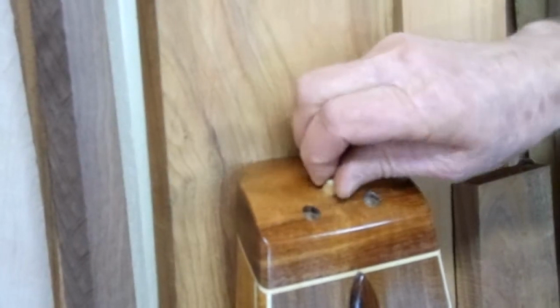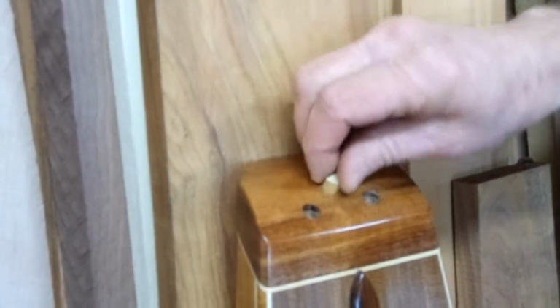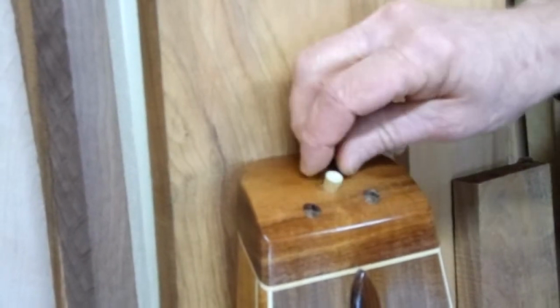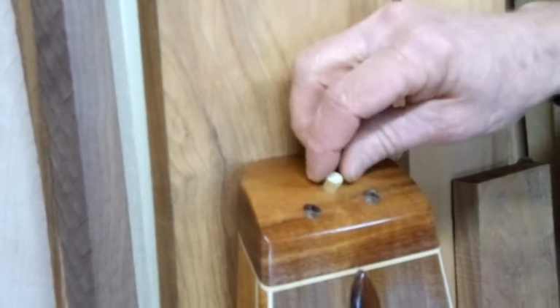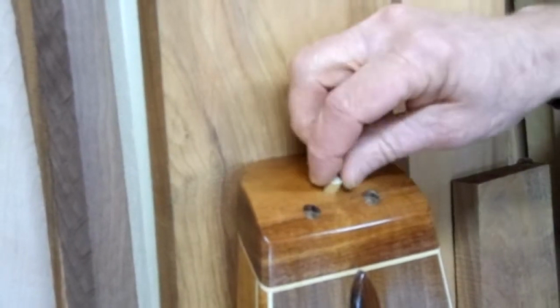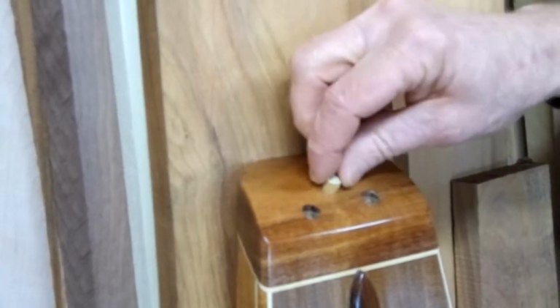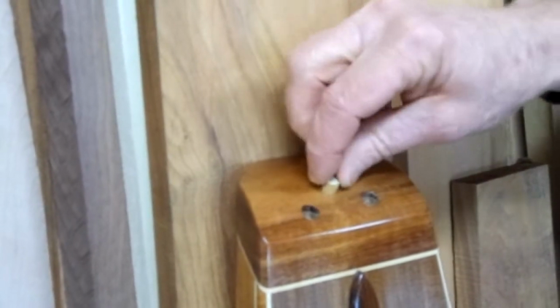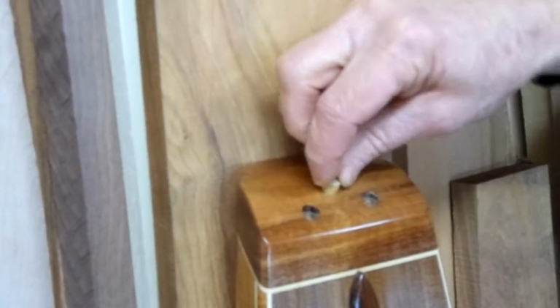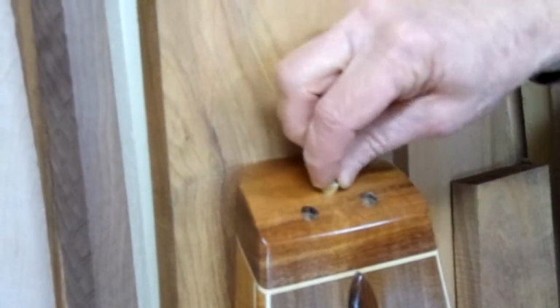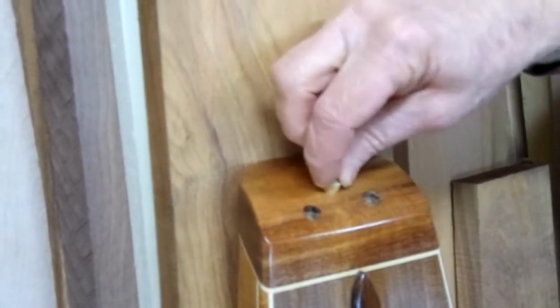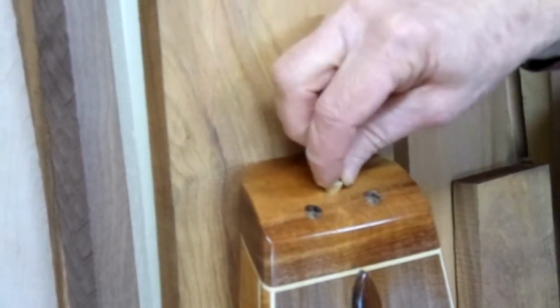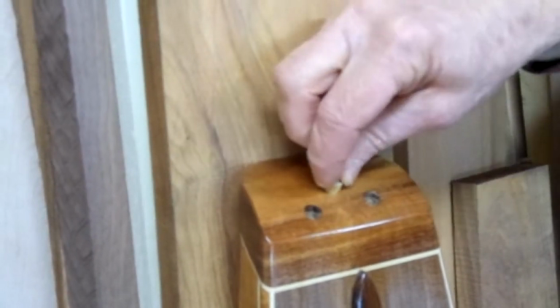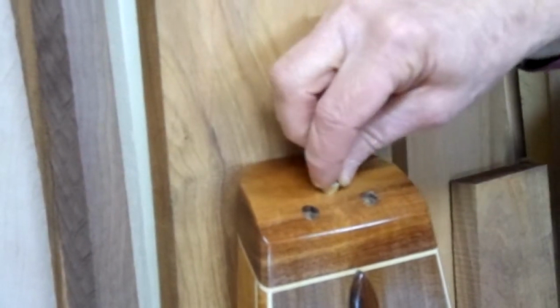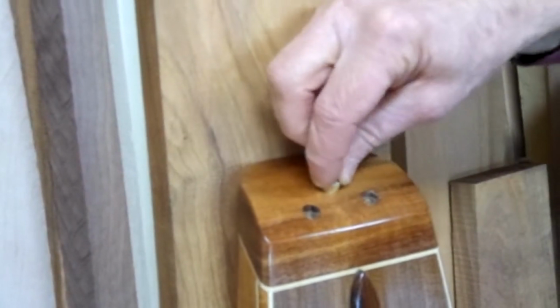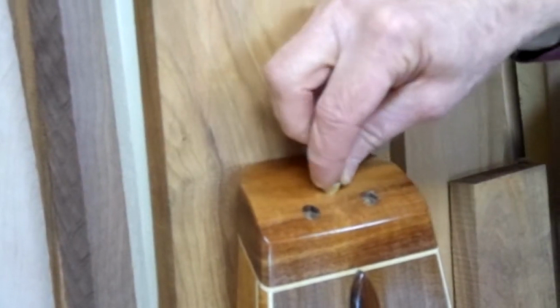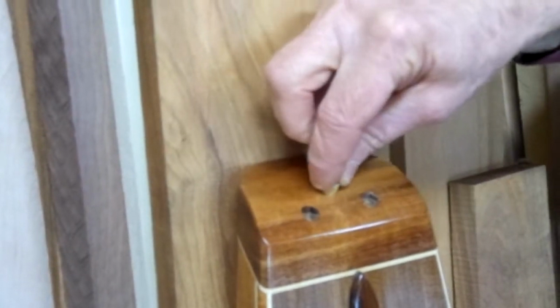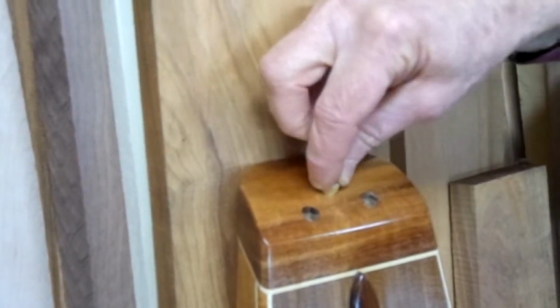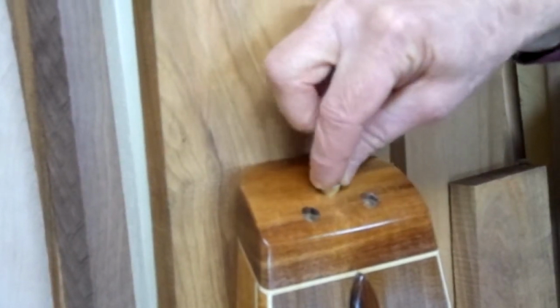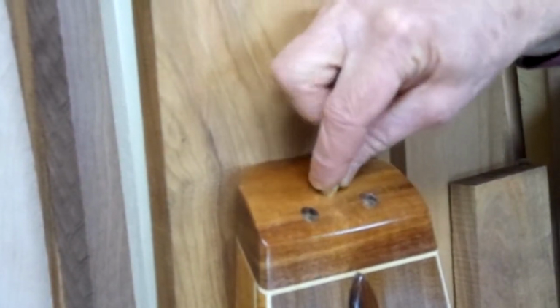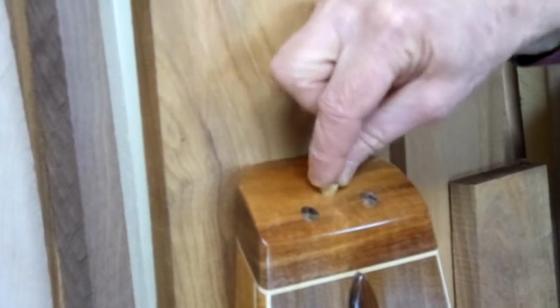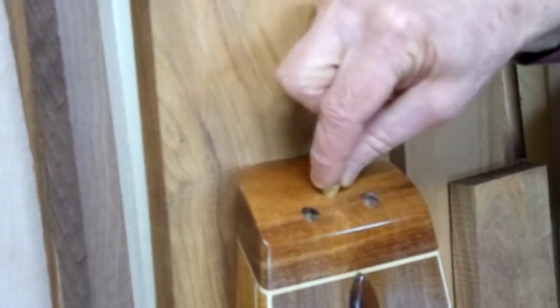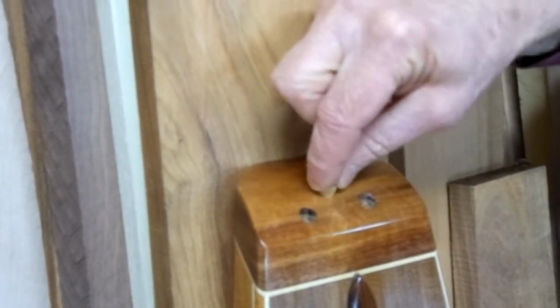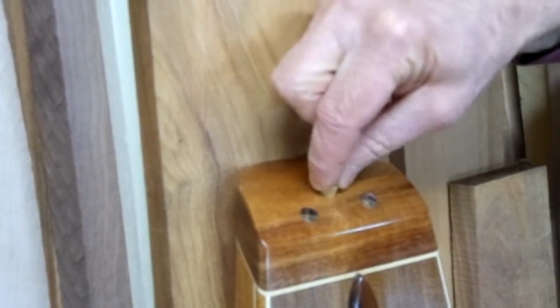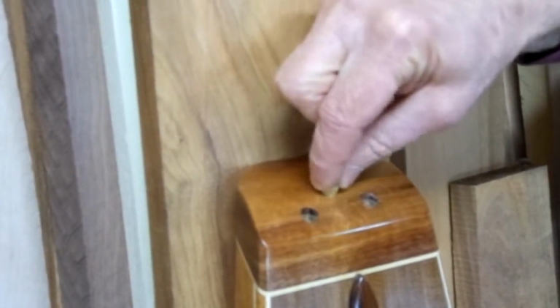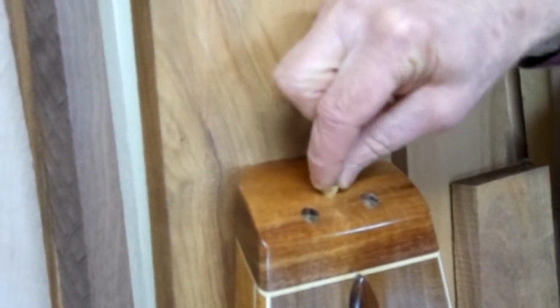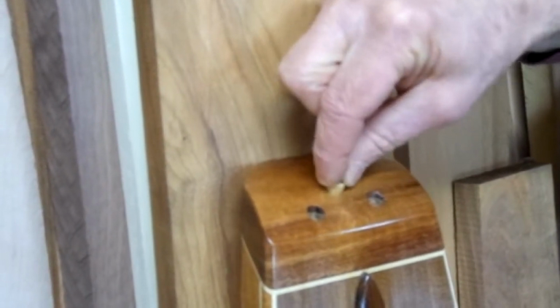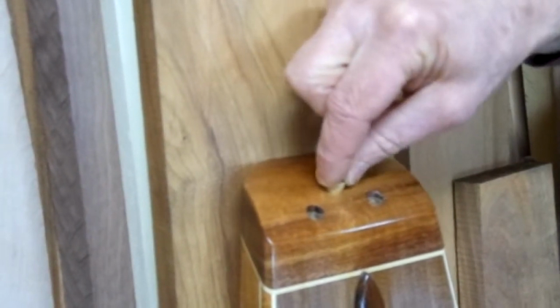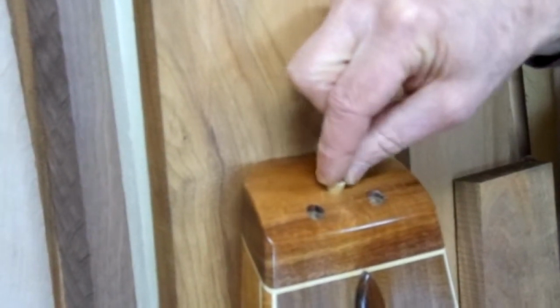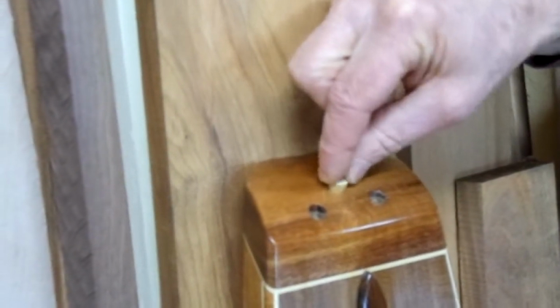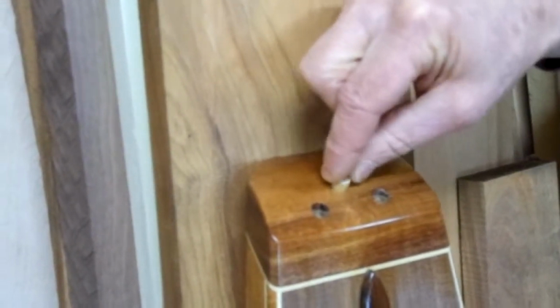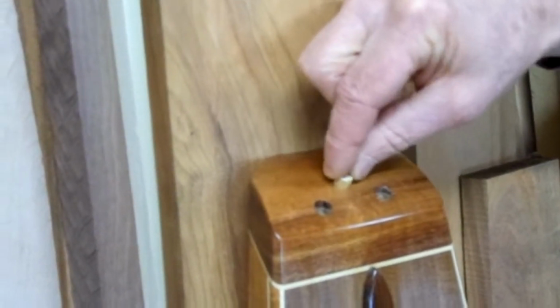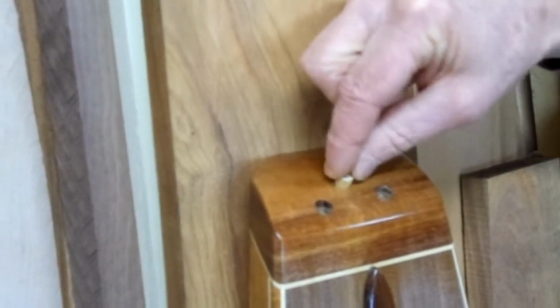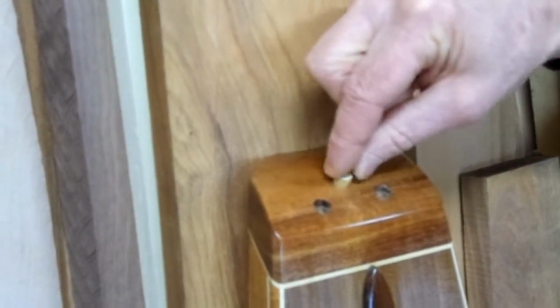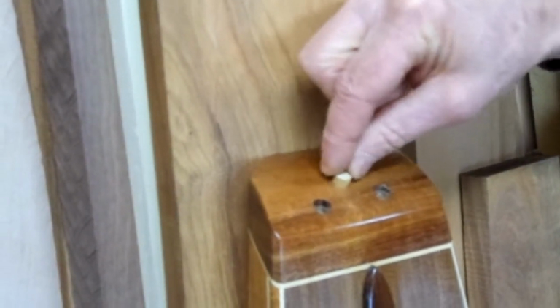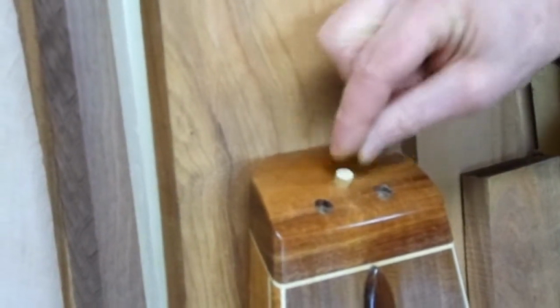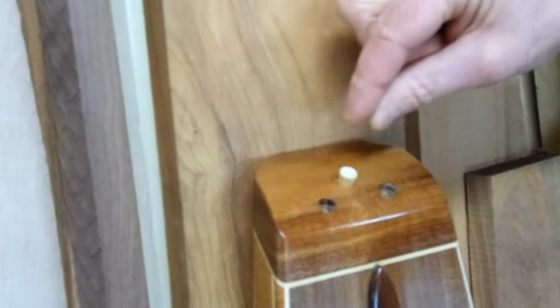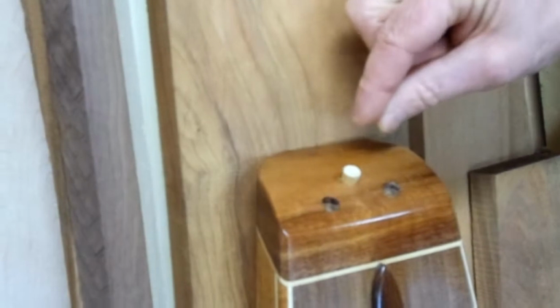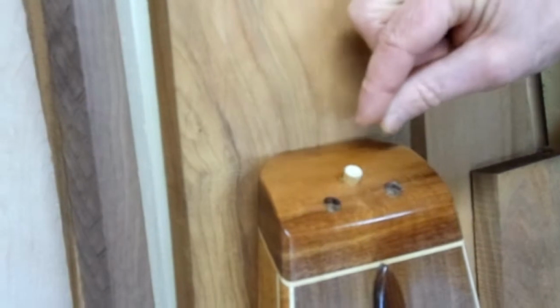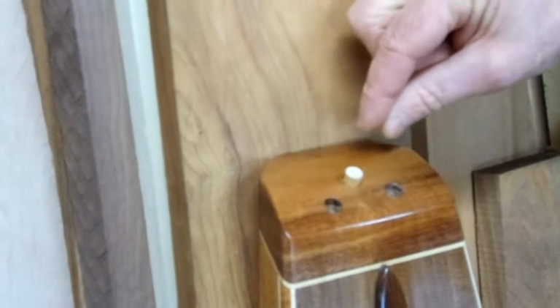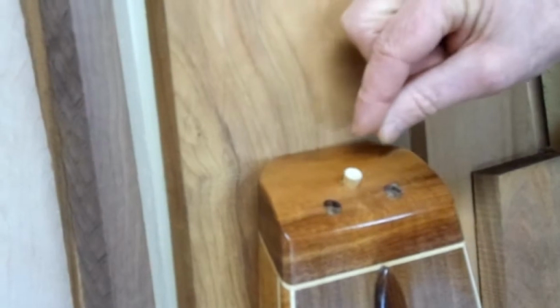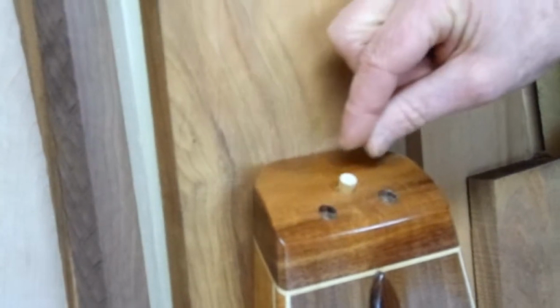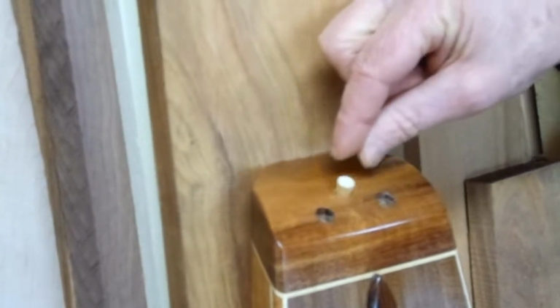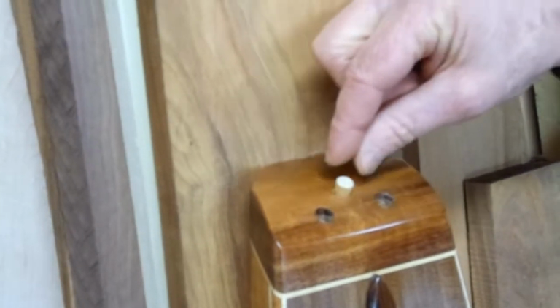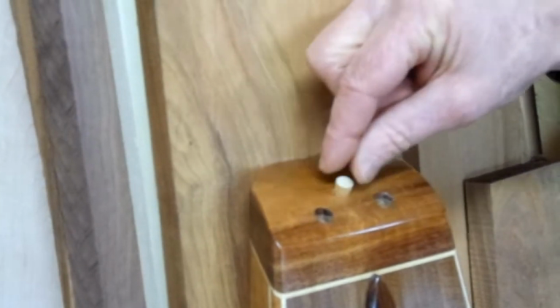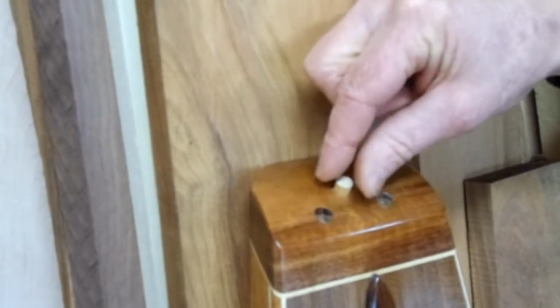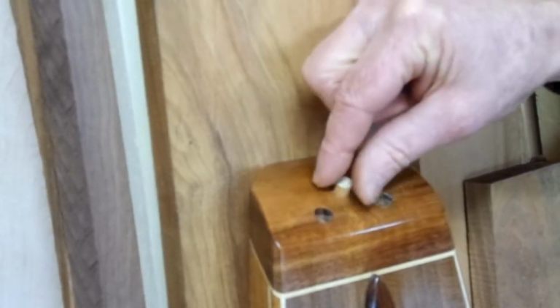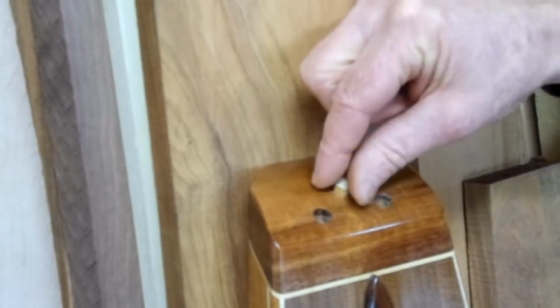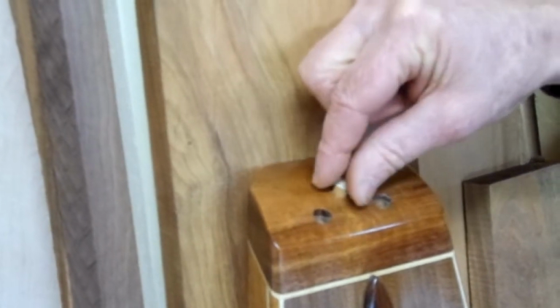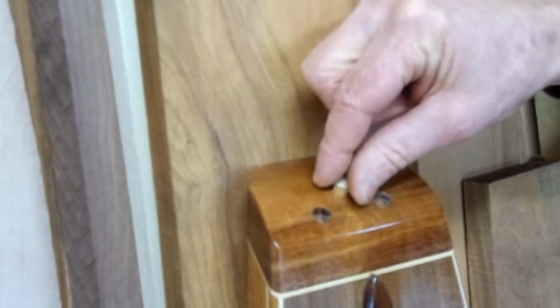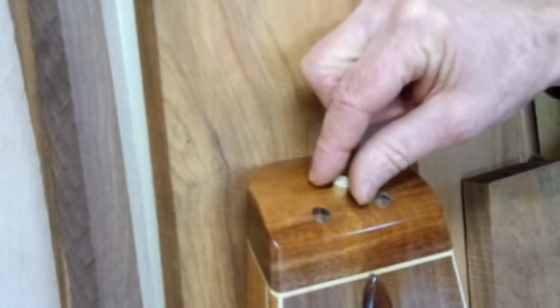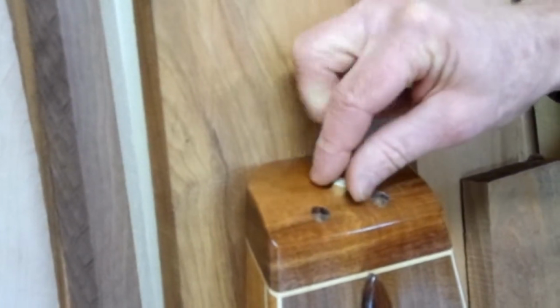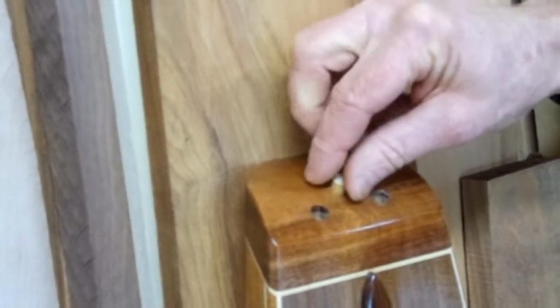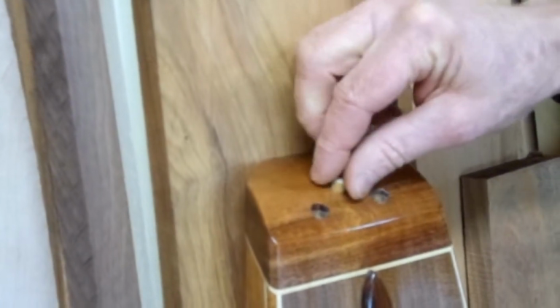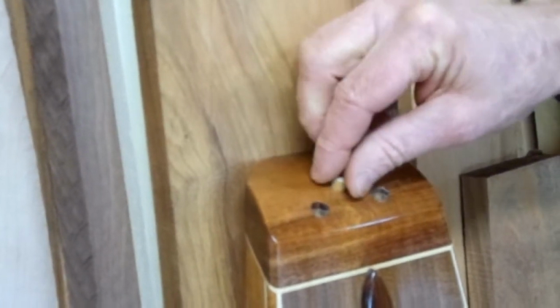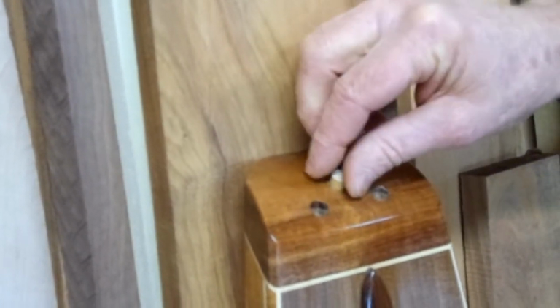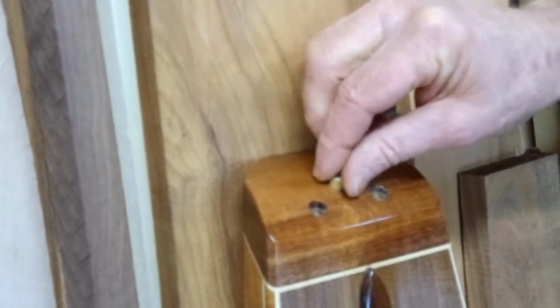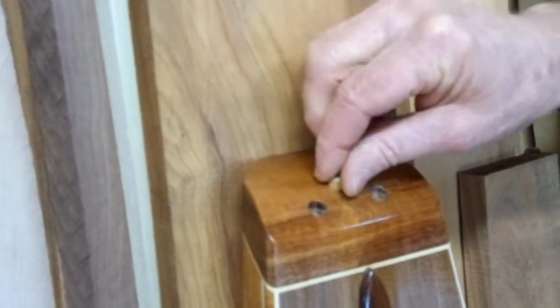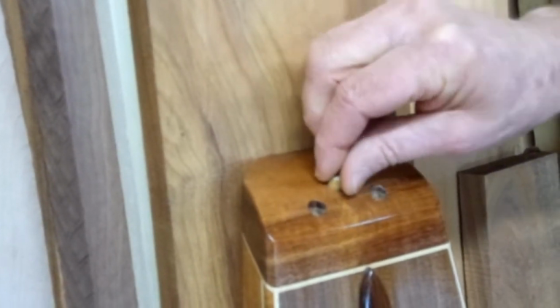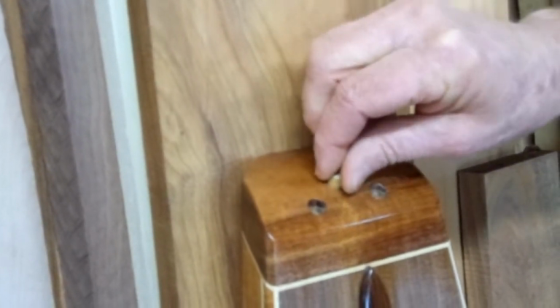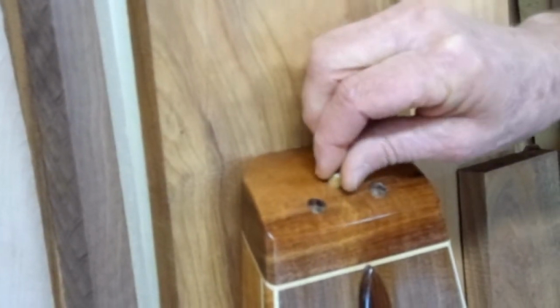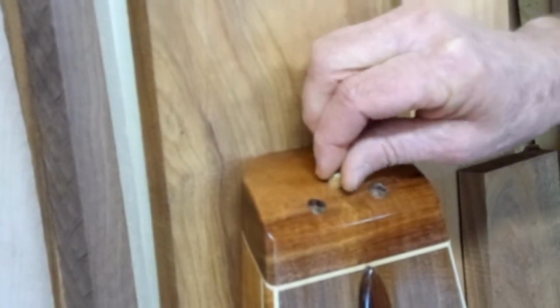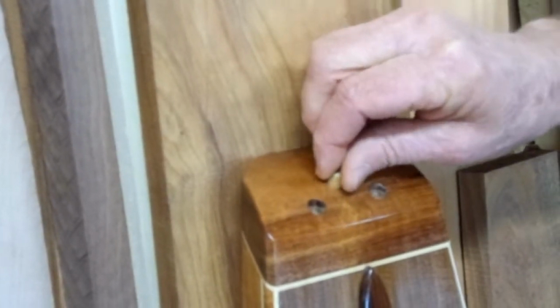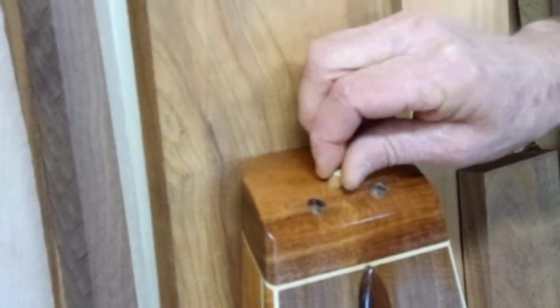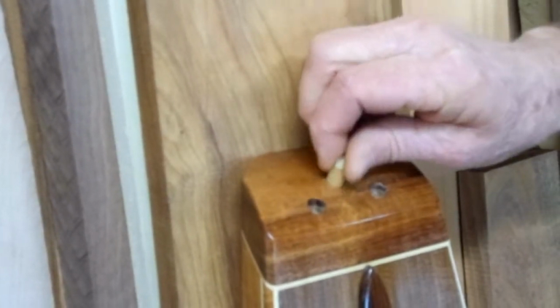and now it's rattling in that hole. I guess I learned my lesson — I'll glue them now.